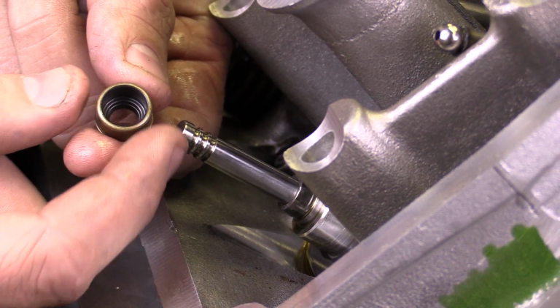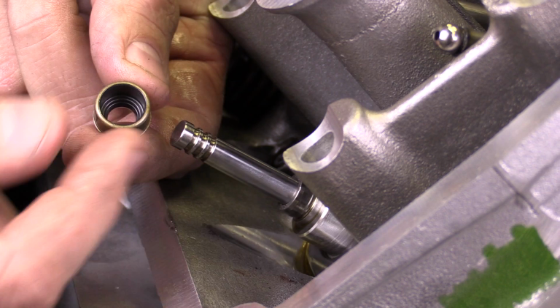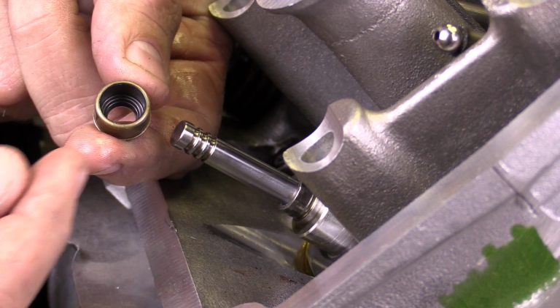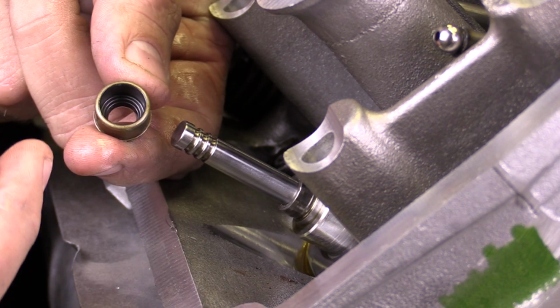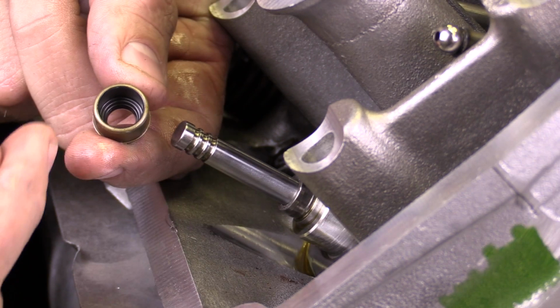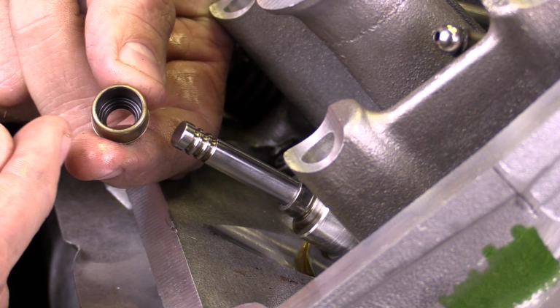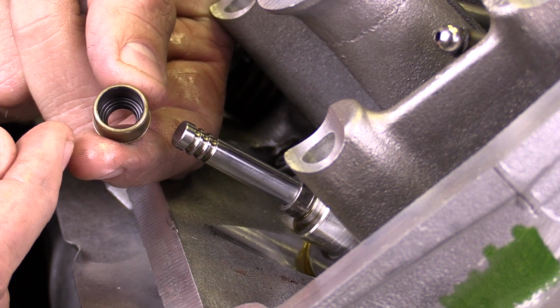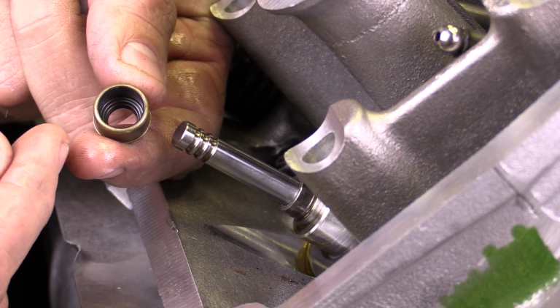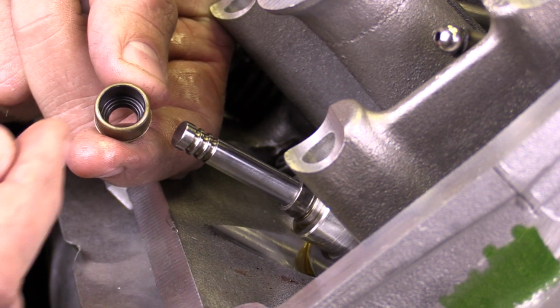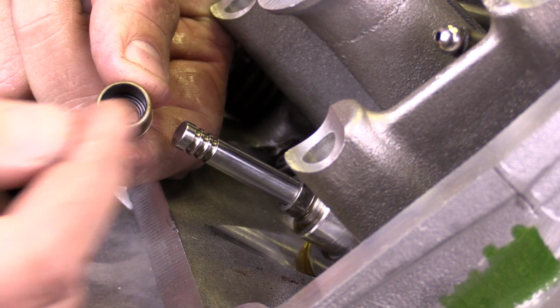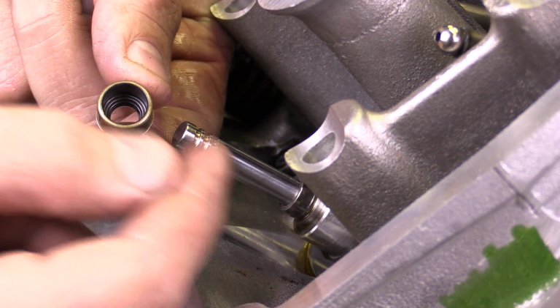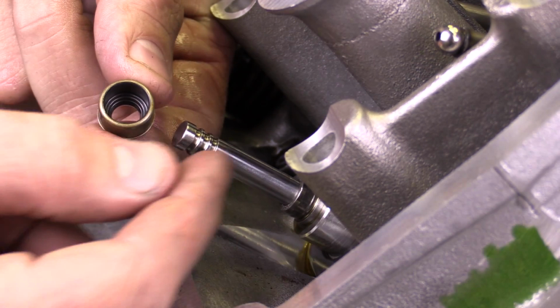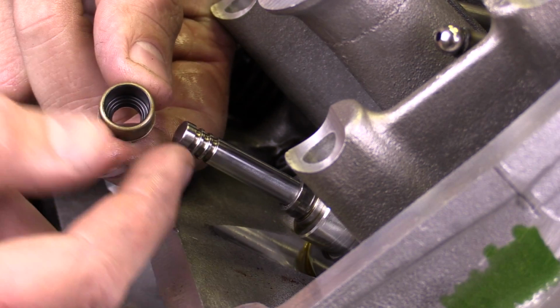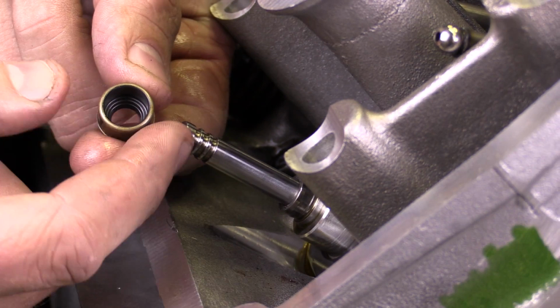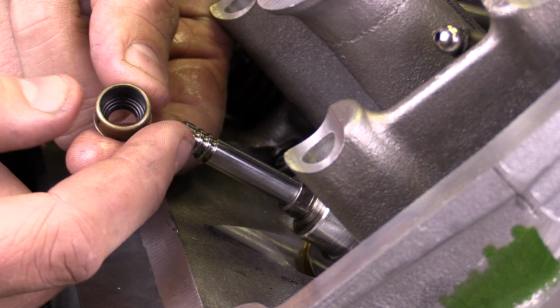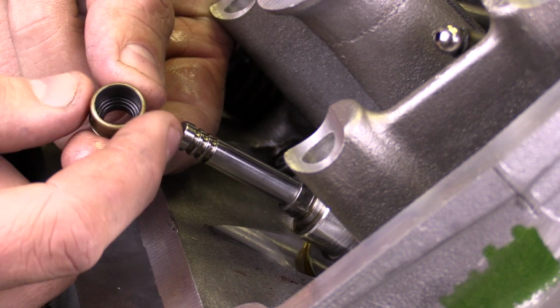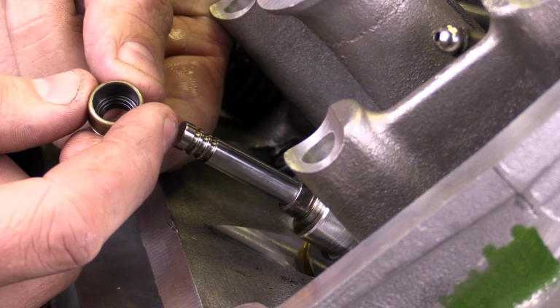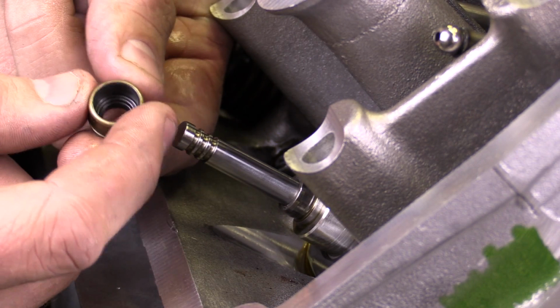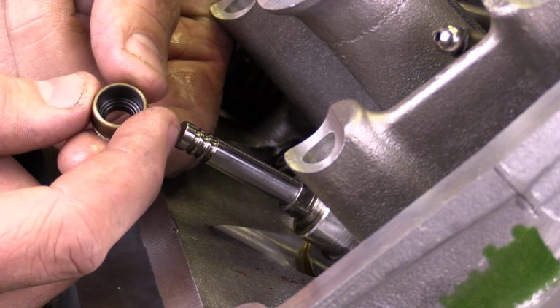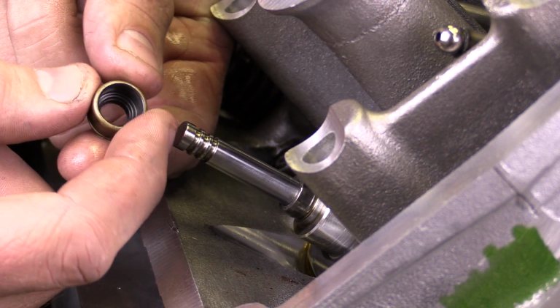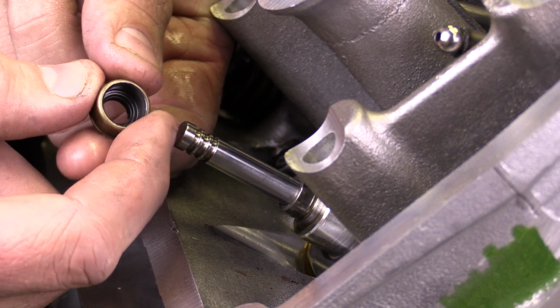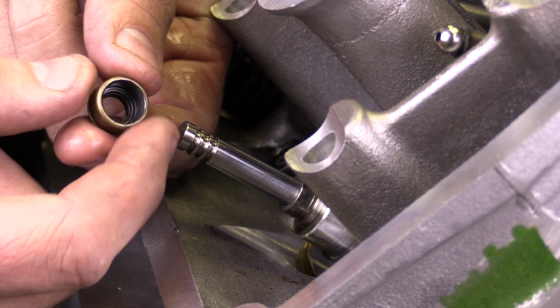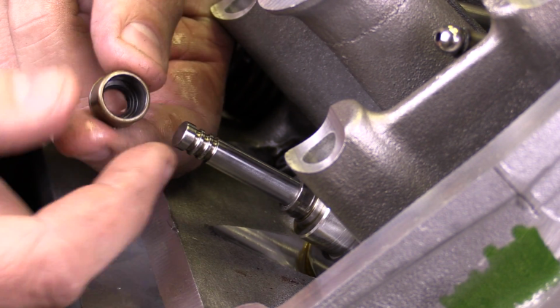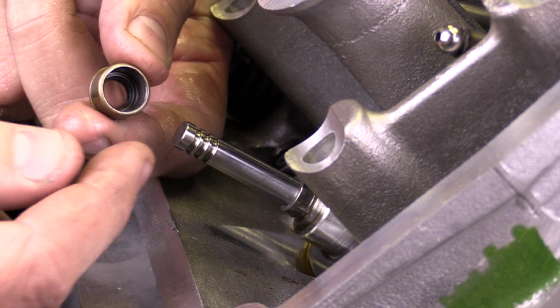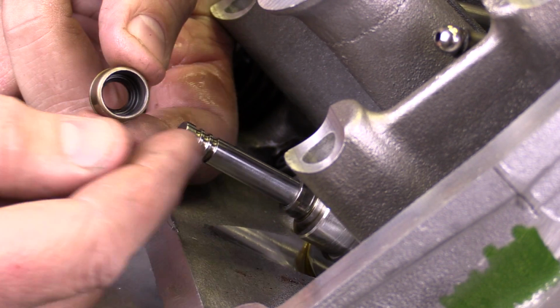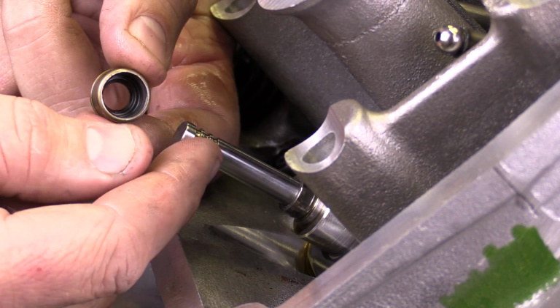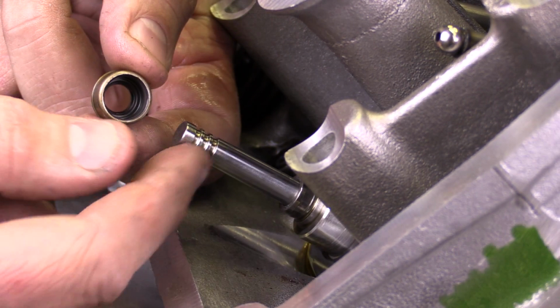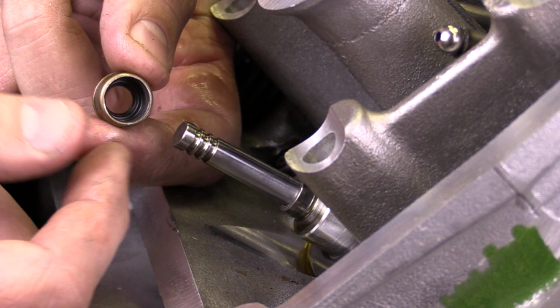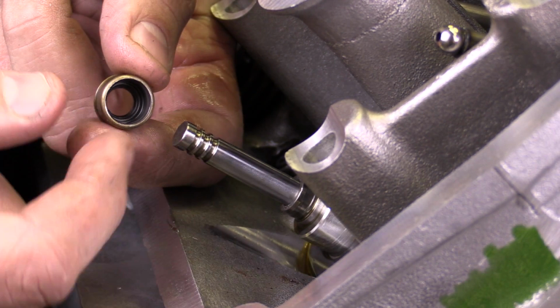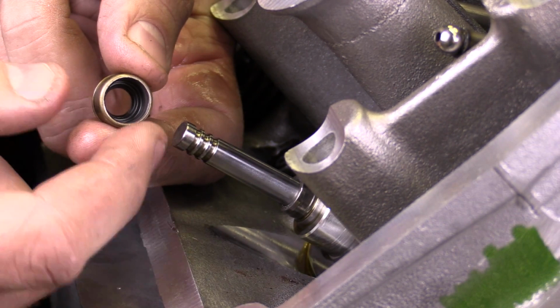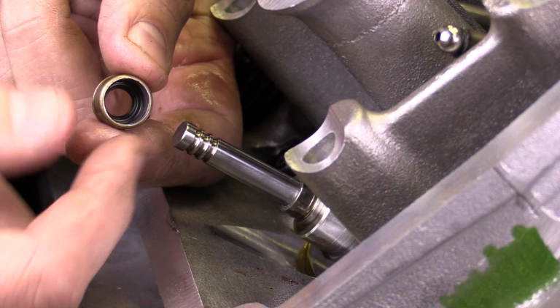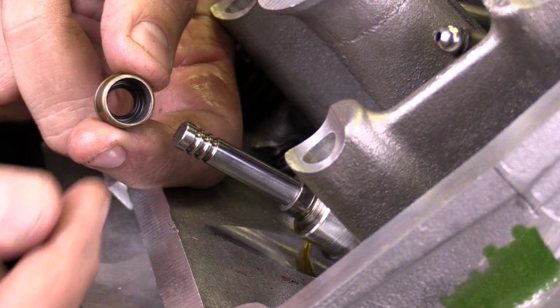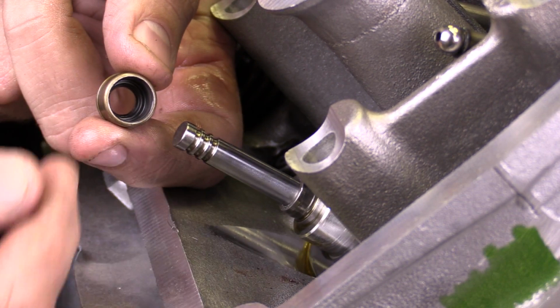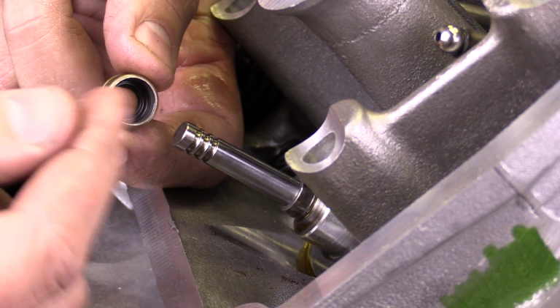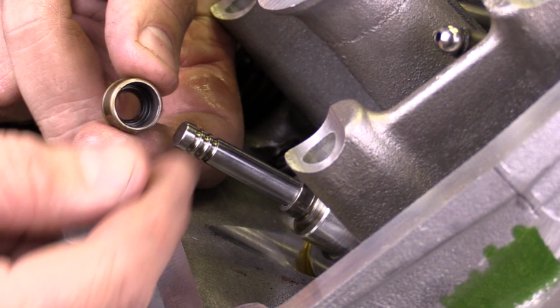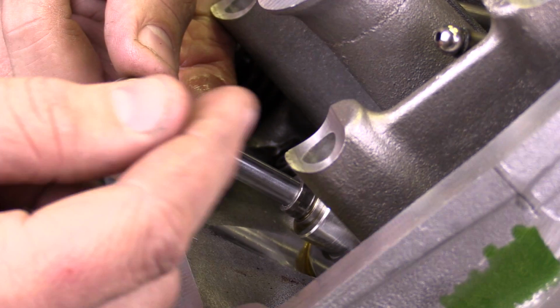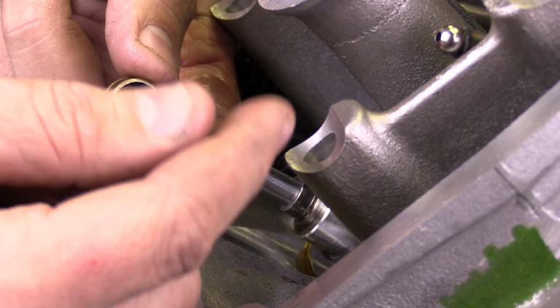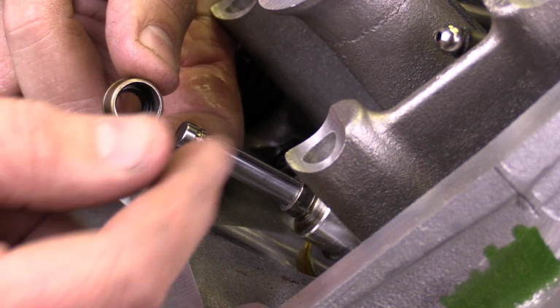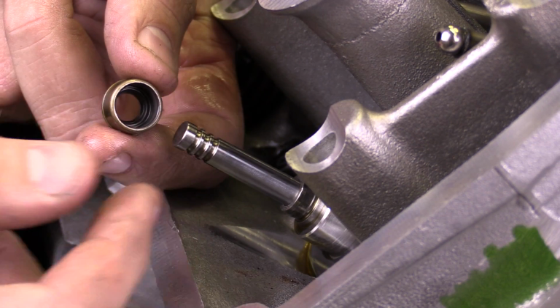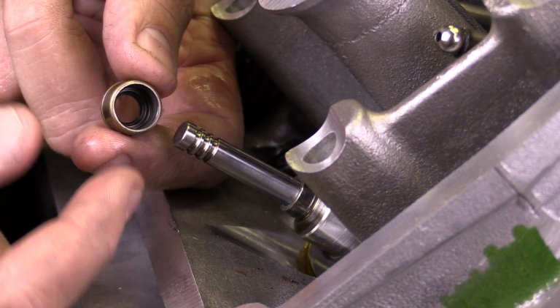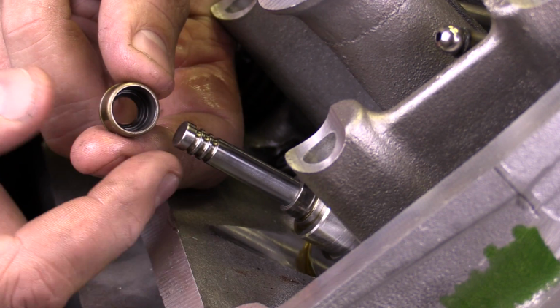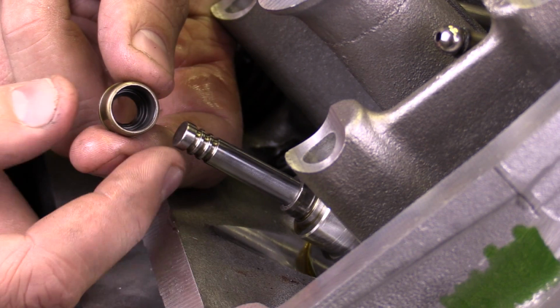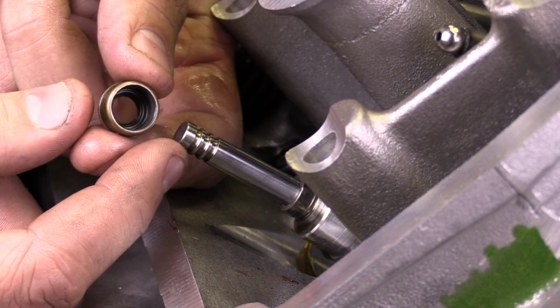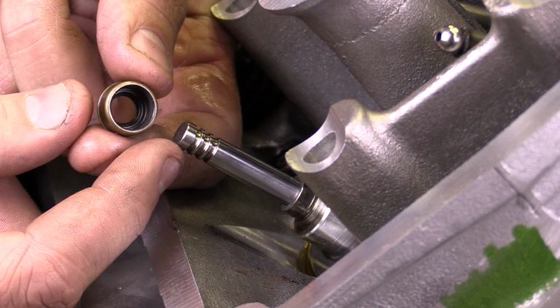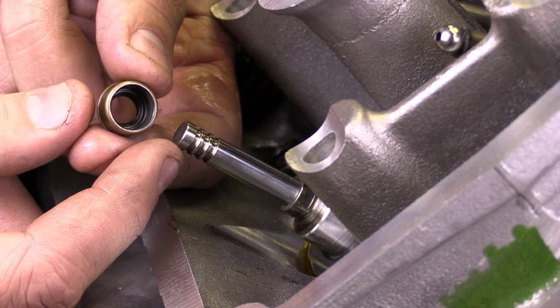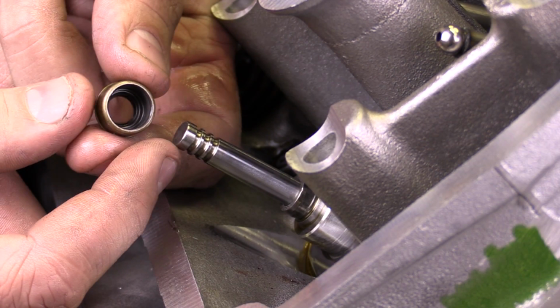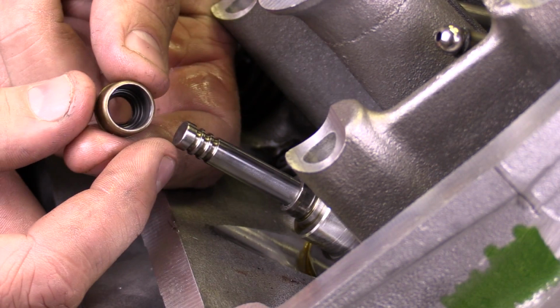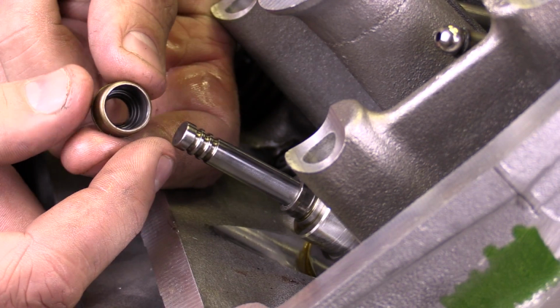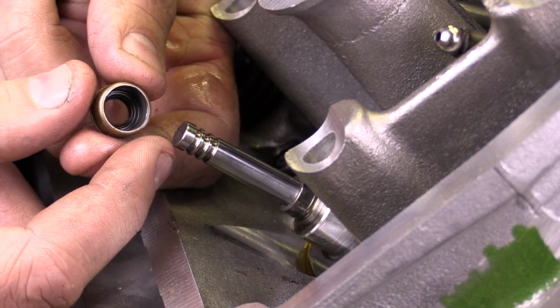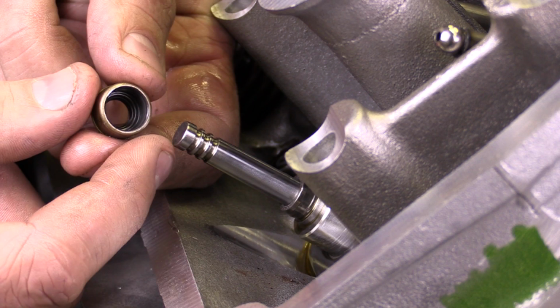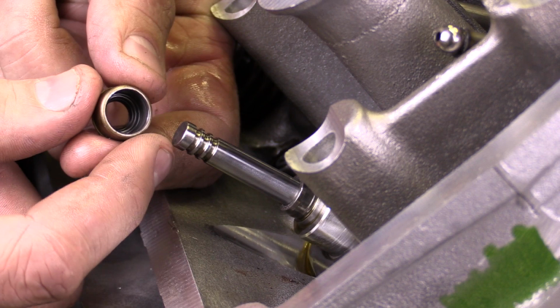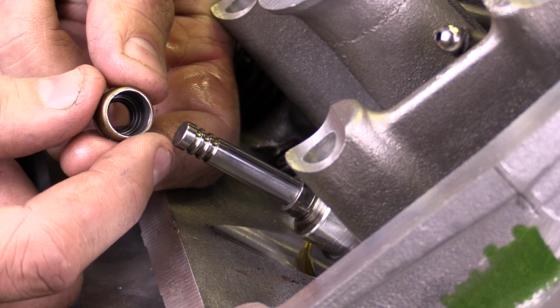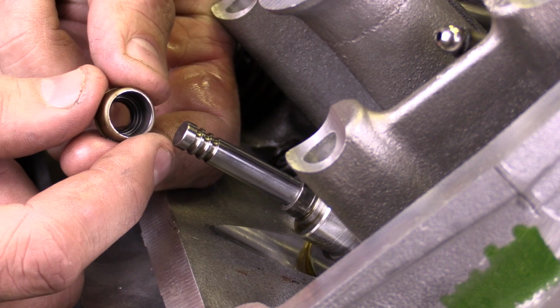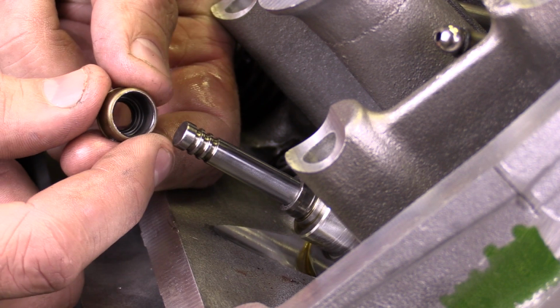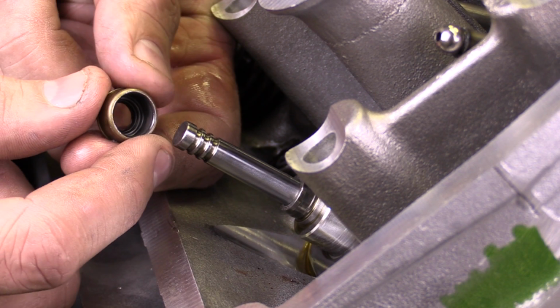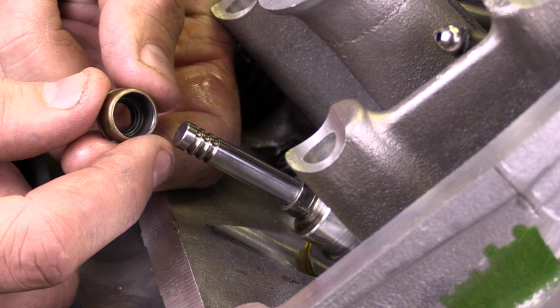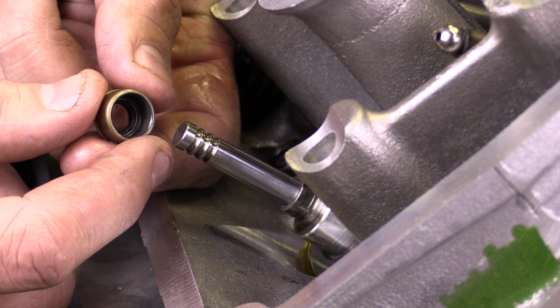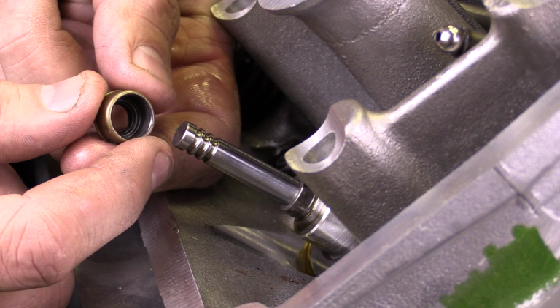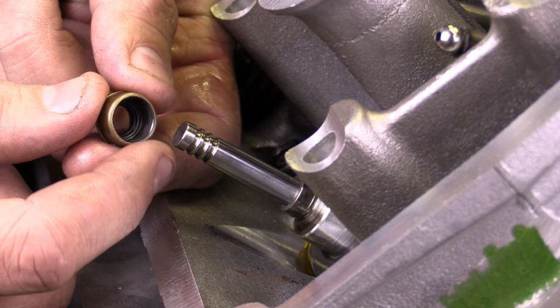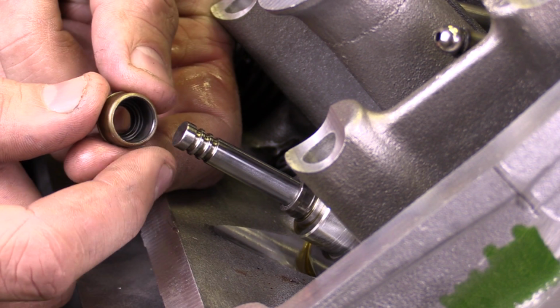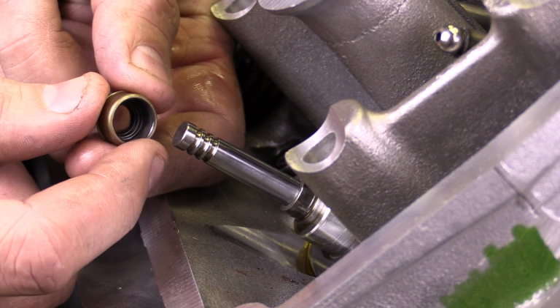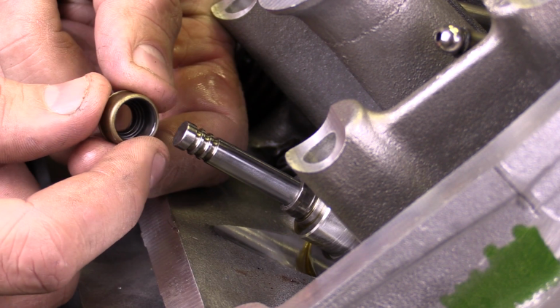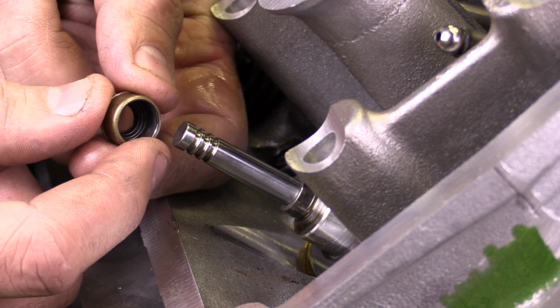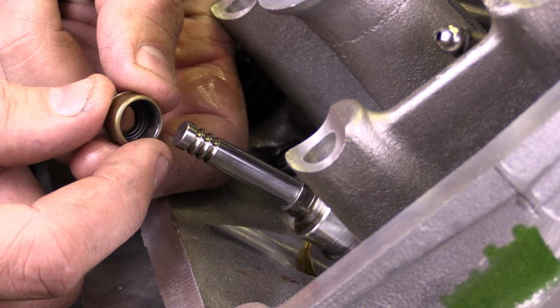Then I would simply reinstall the new one, put the spring back on, and place the rest of the components back on the engine.